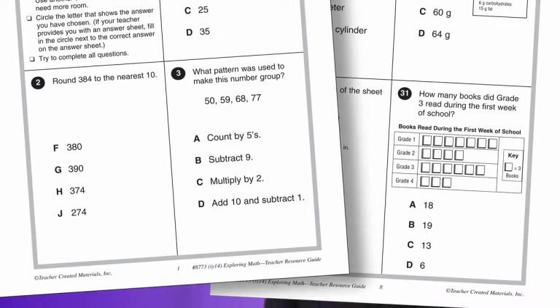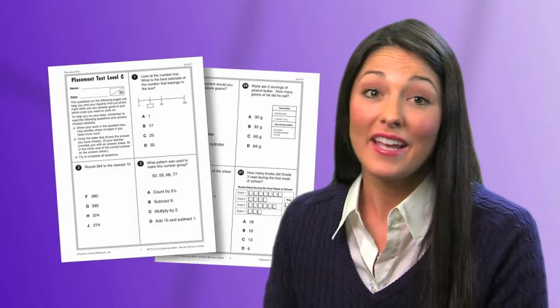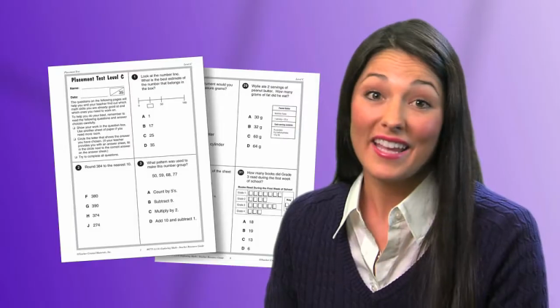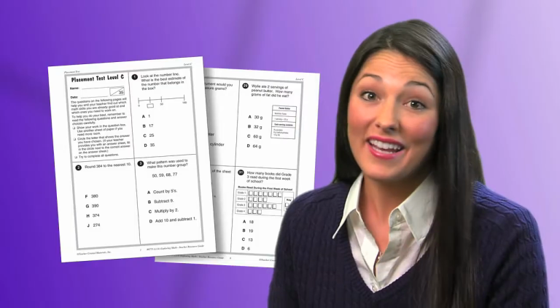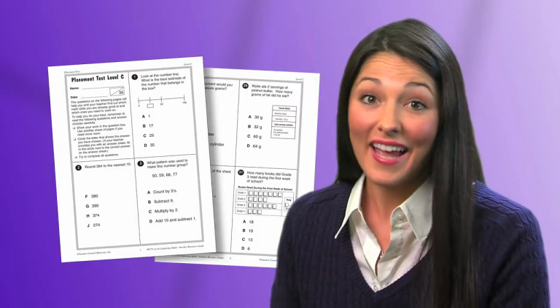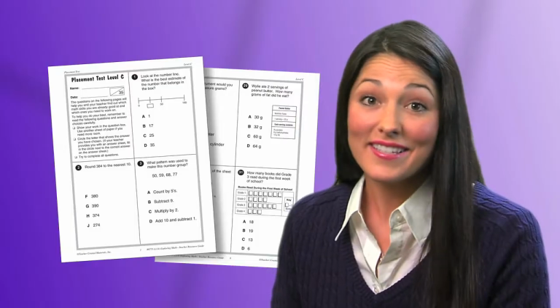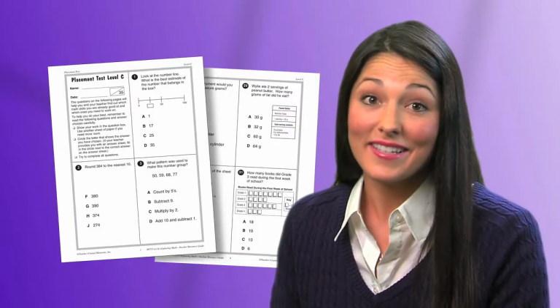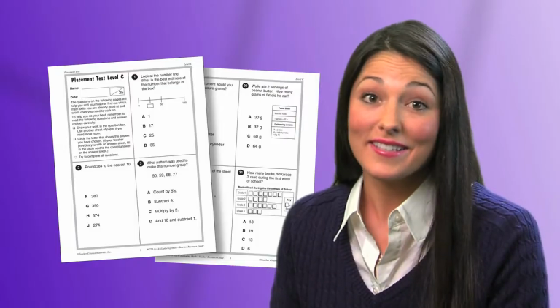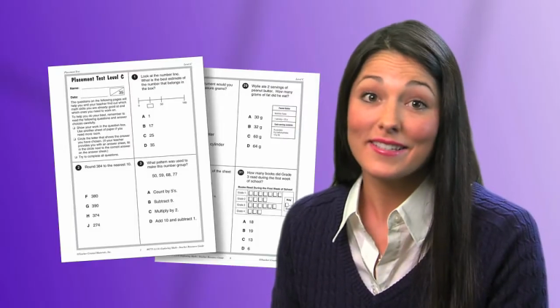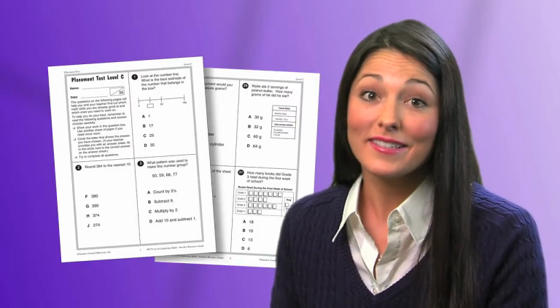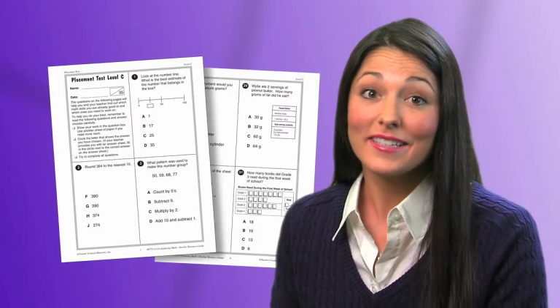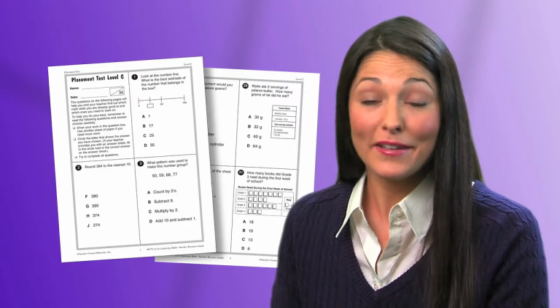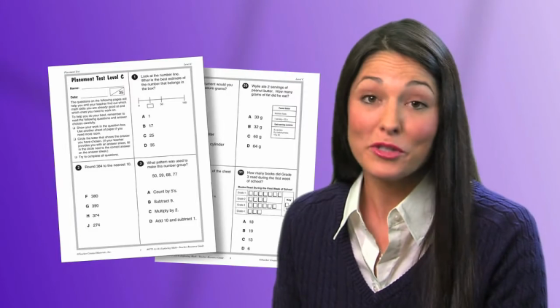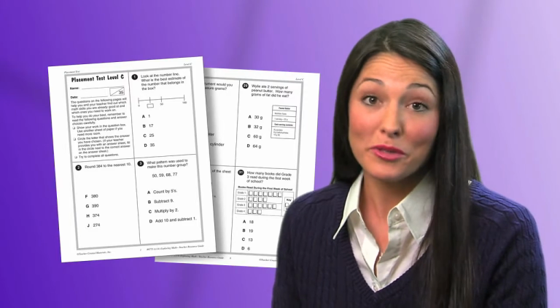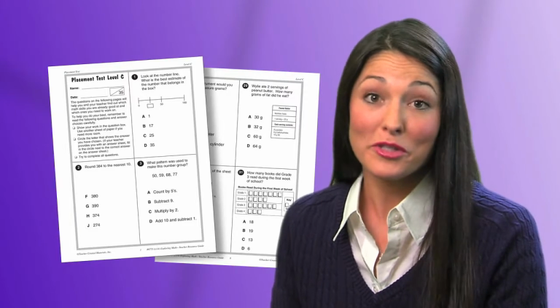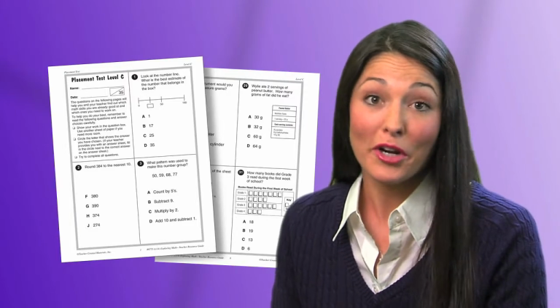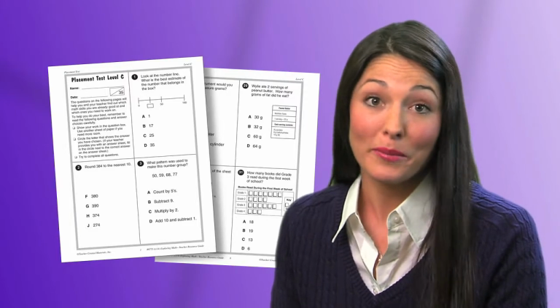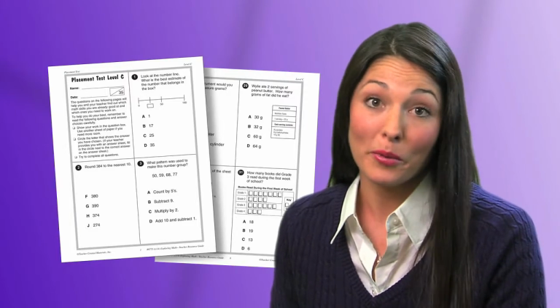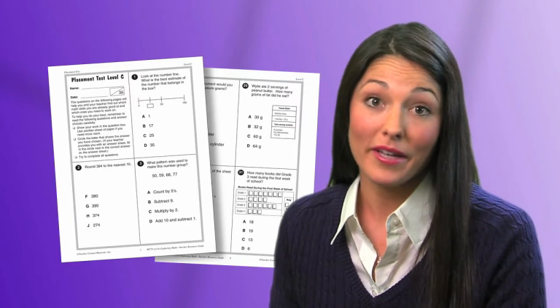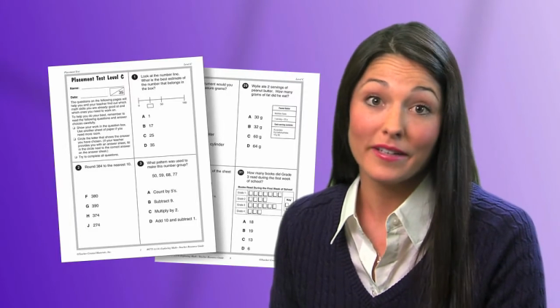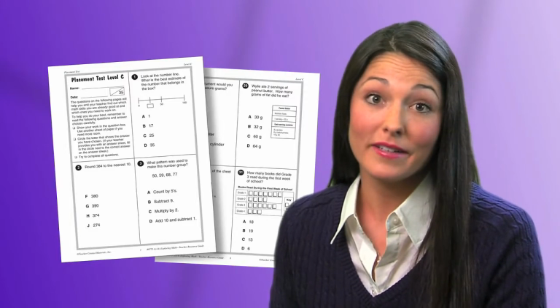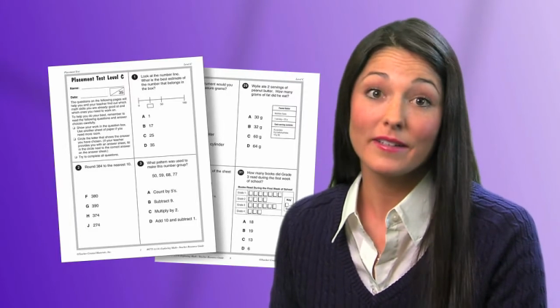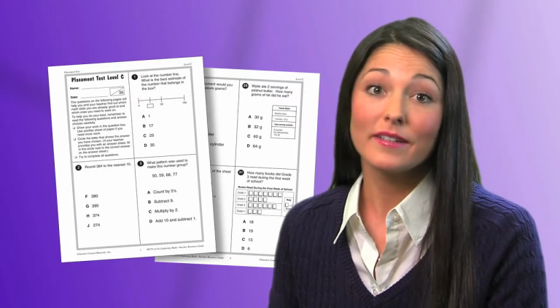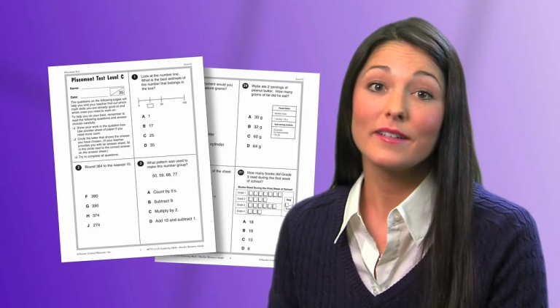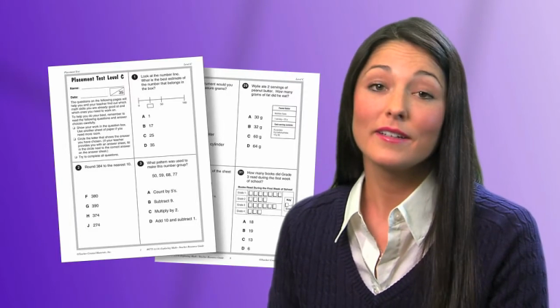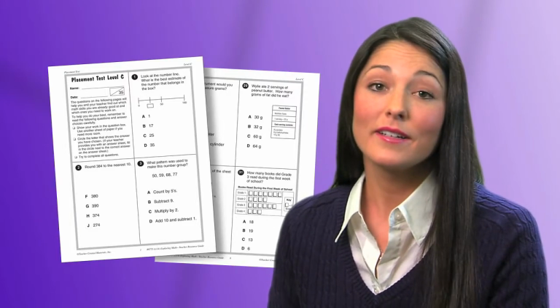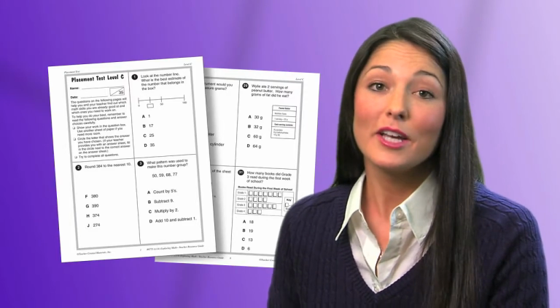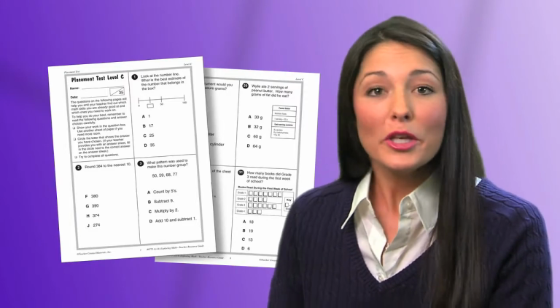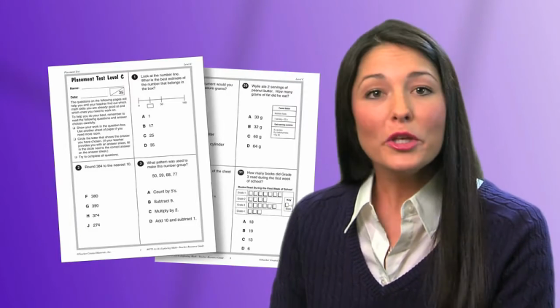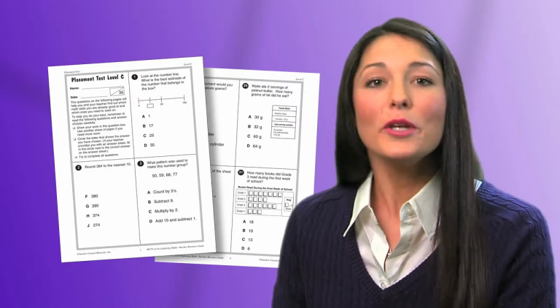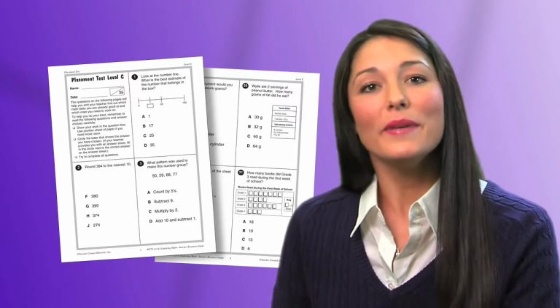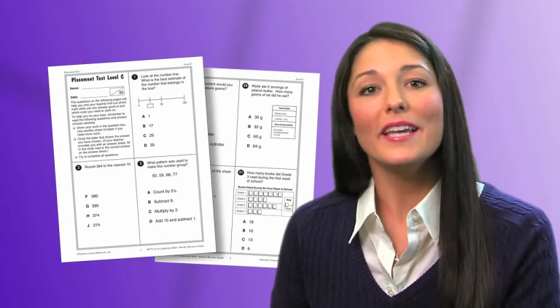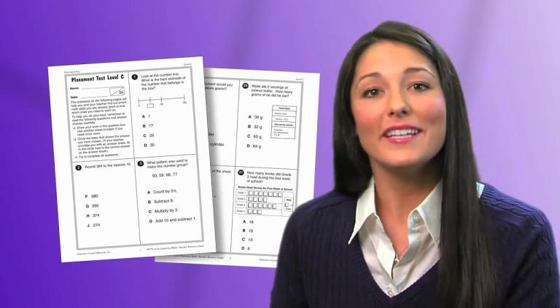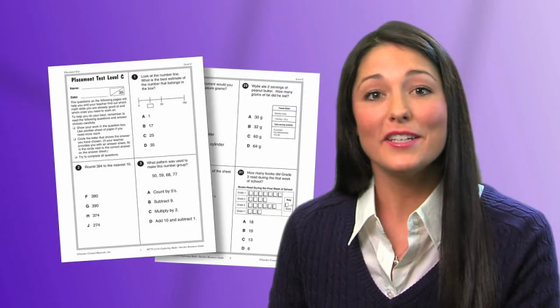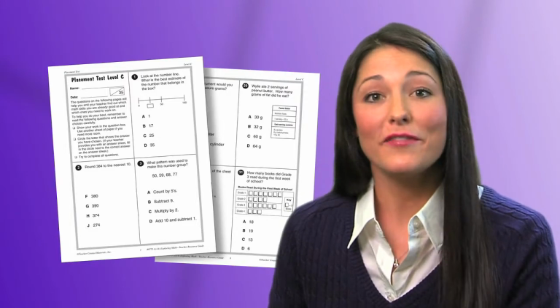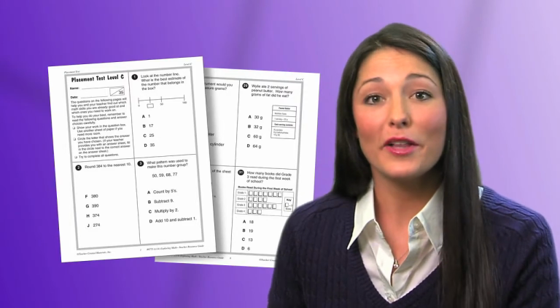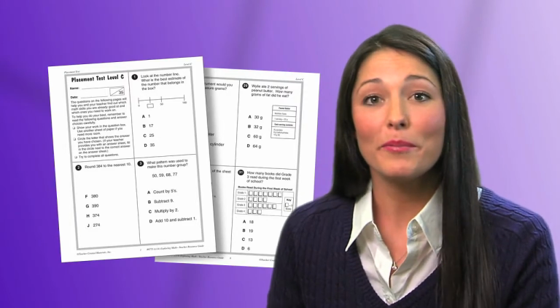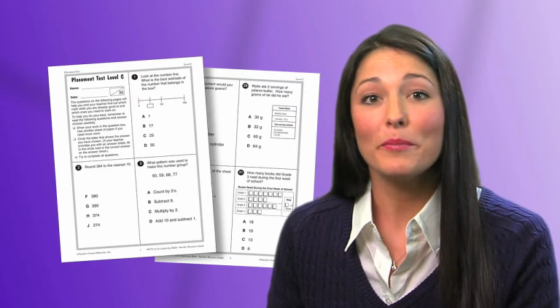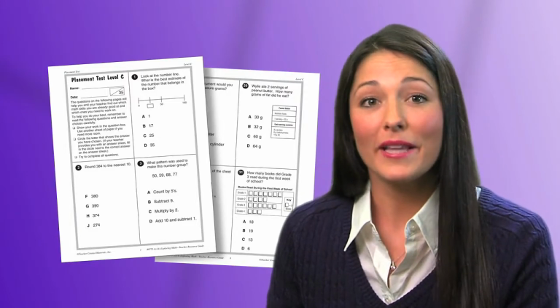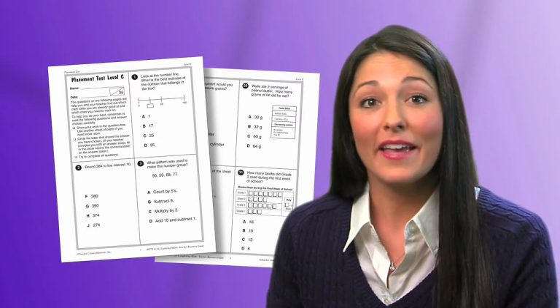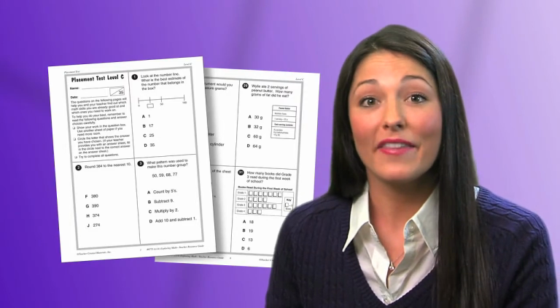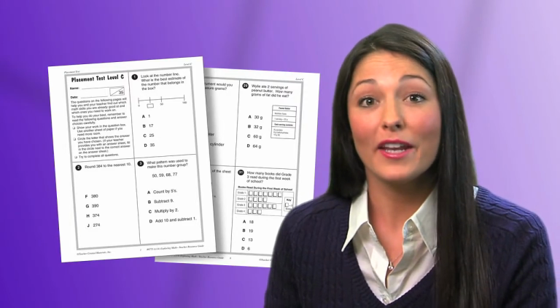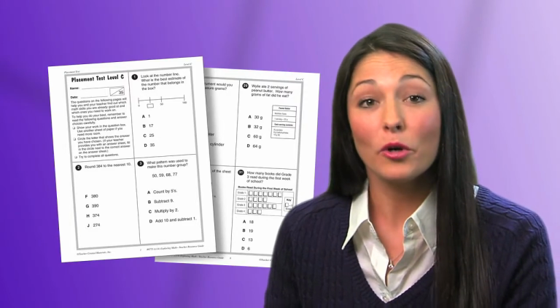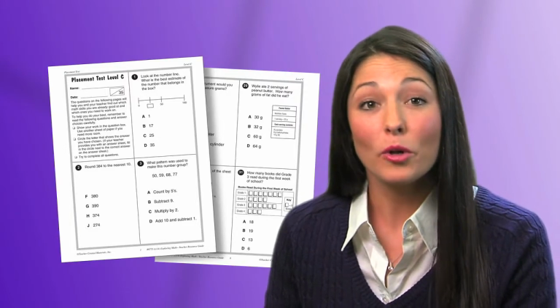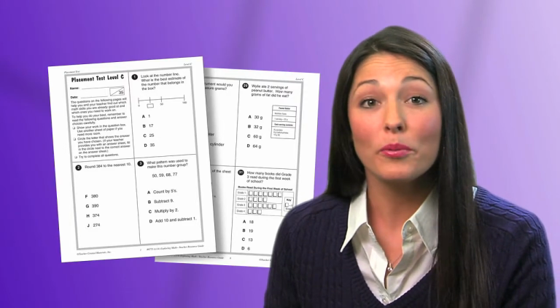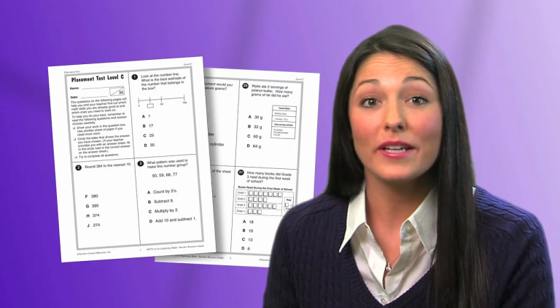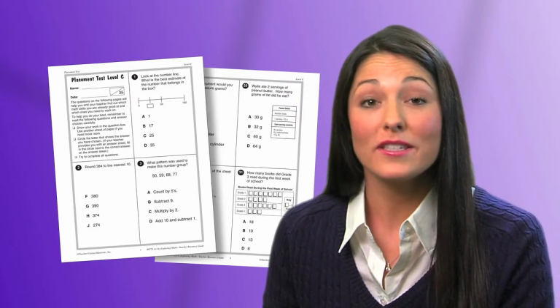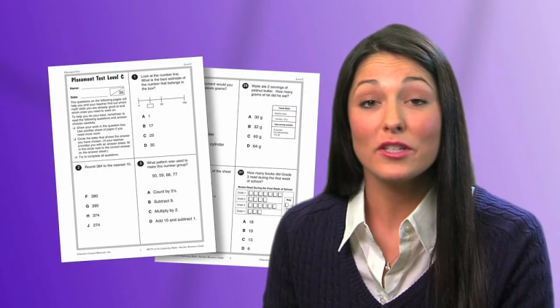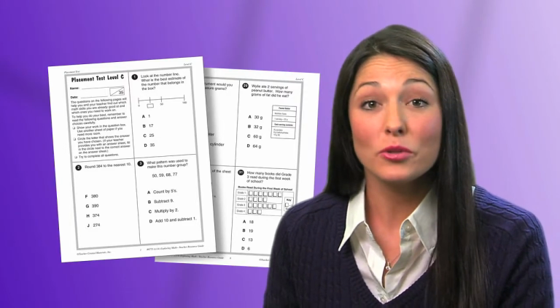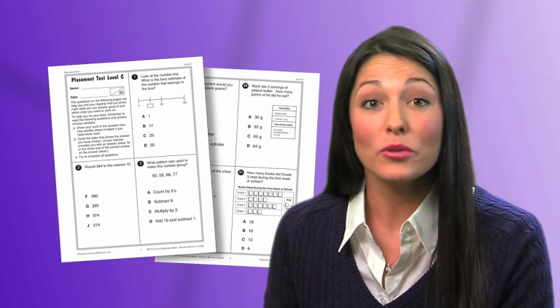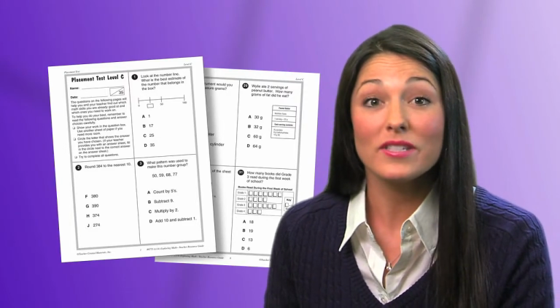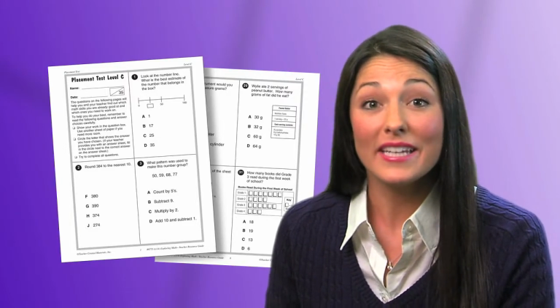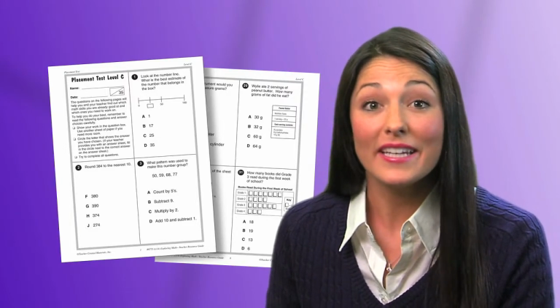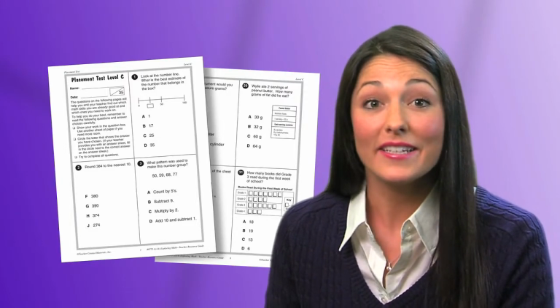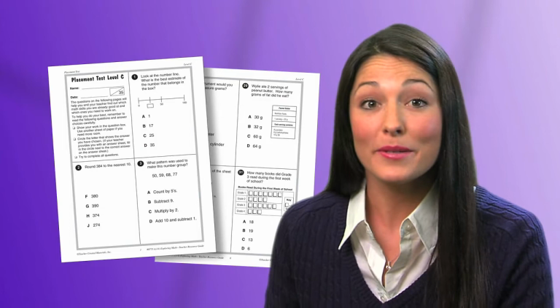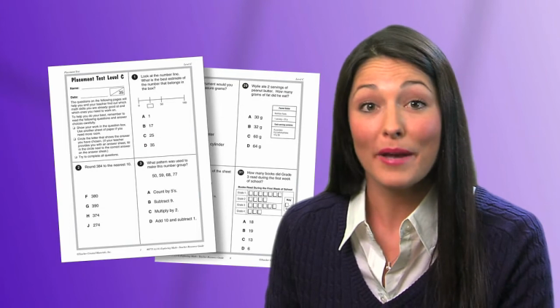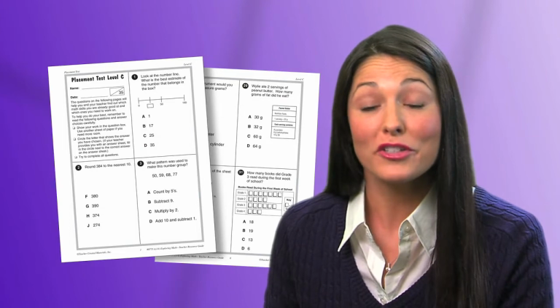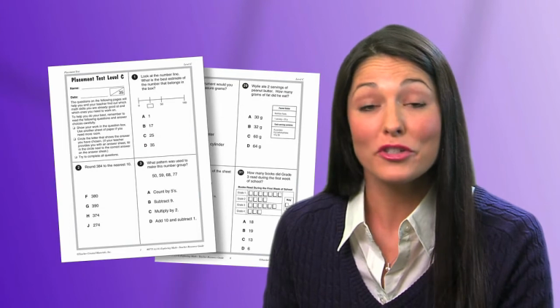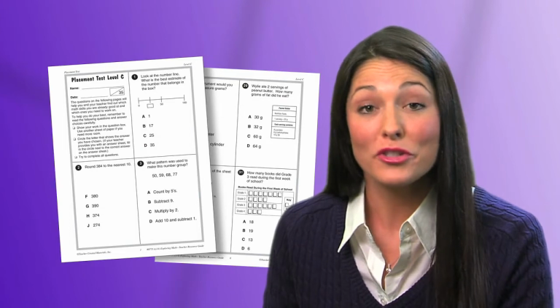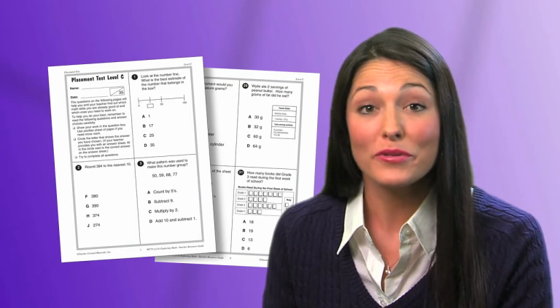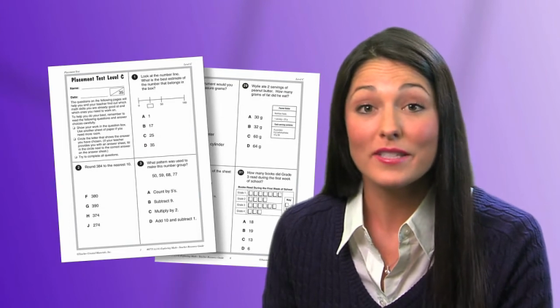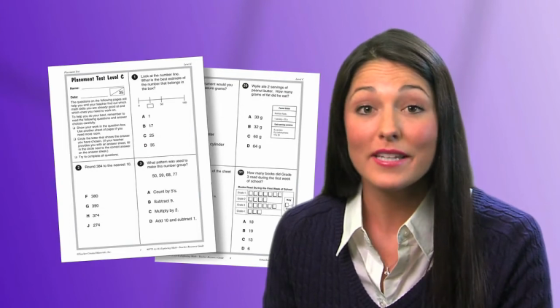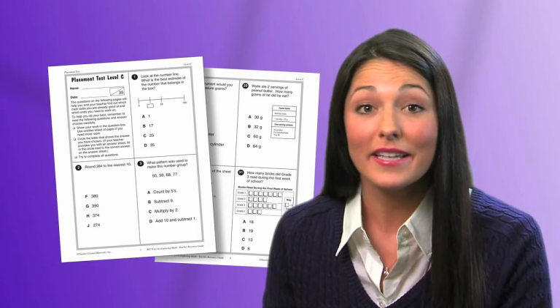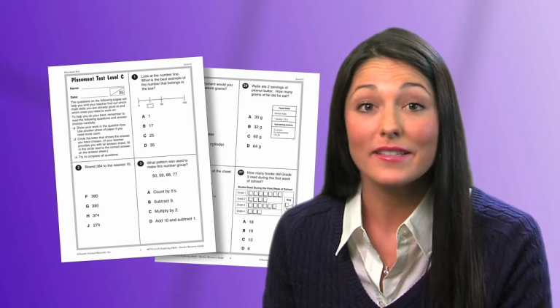In essence, it gives you a starting point. You can begin to develop a plan that incorporates the tools needed to match your students' needs.